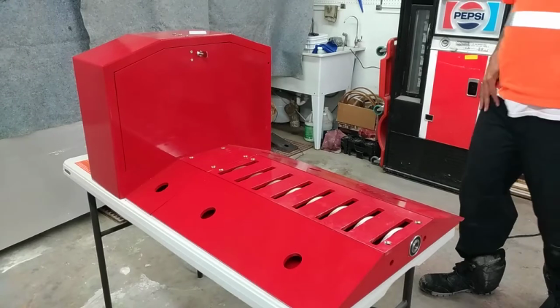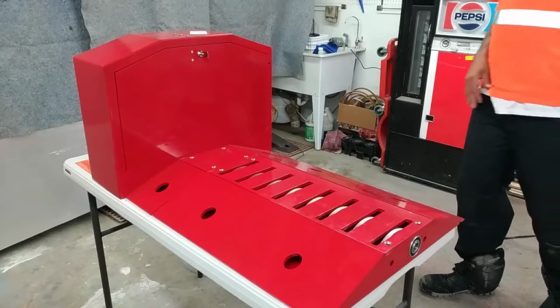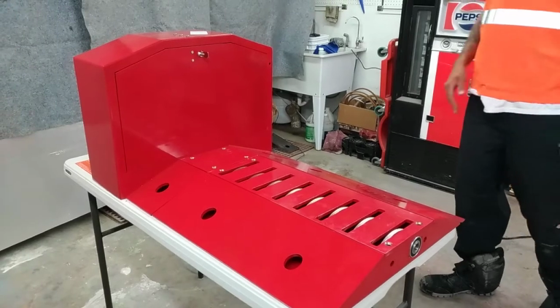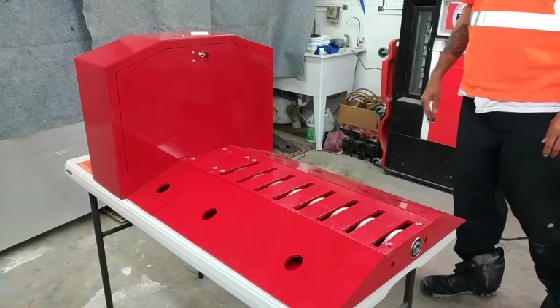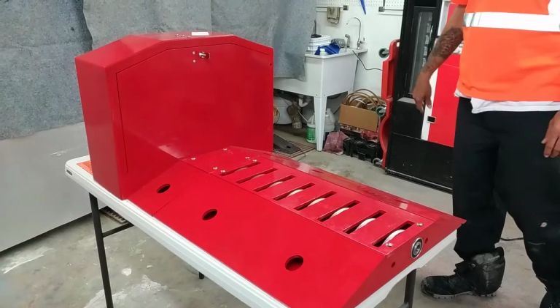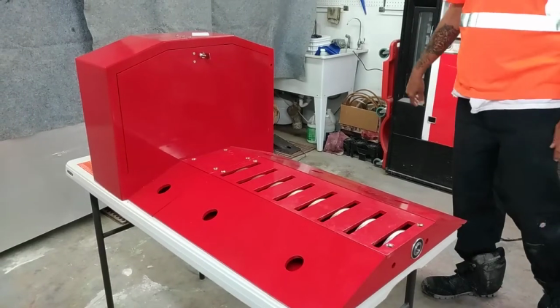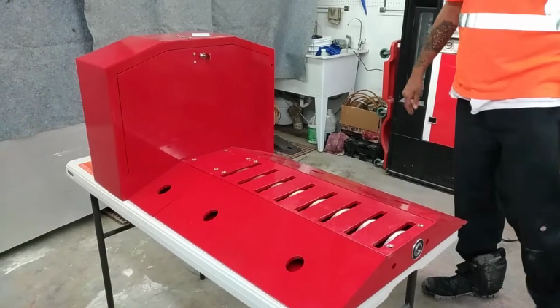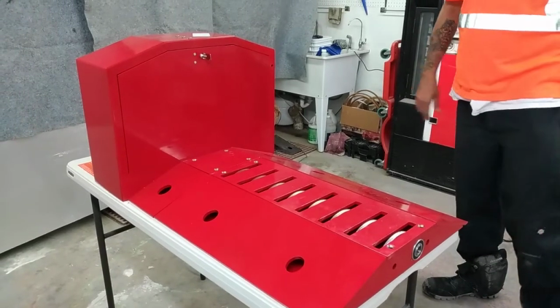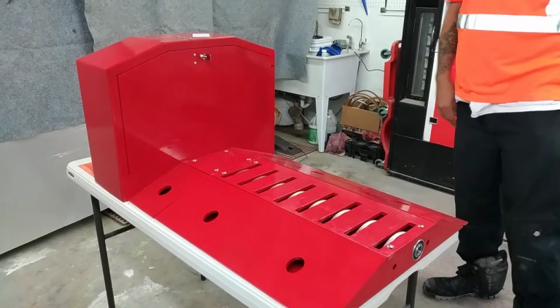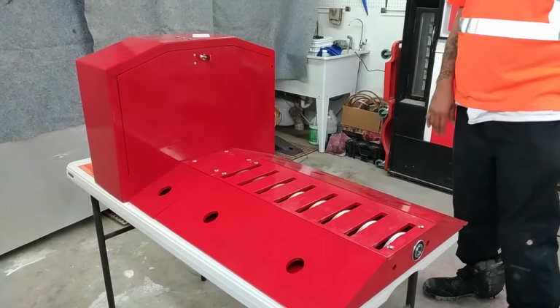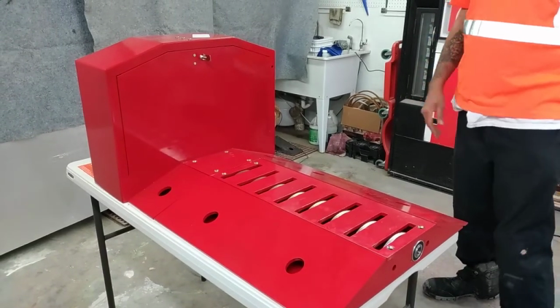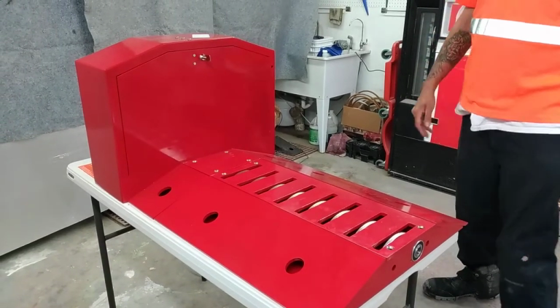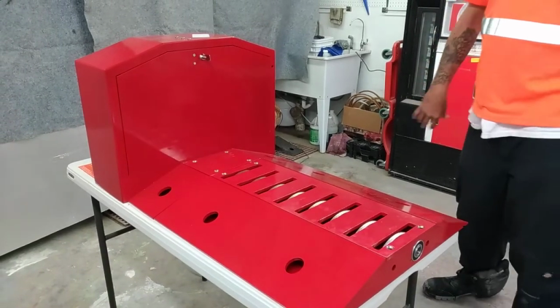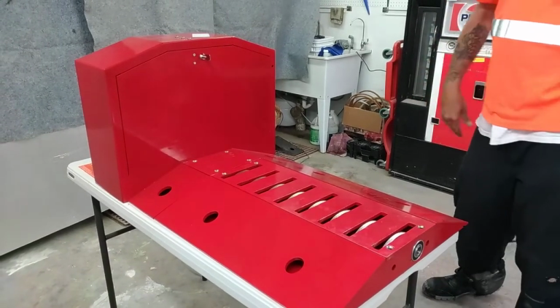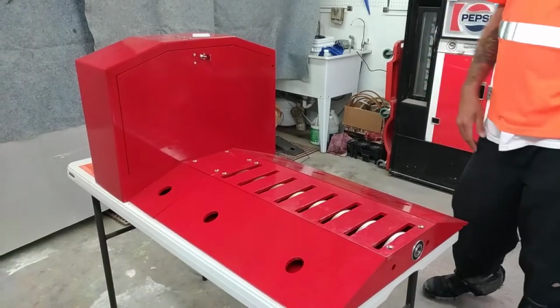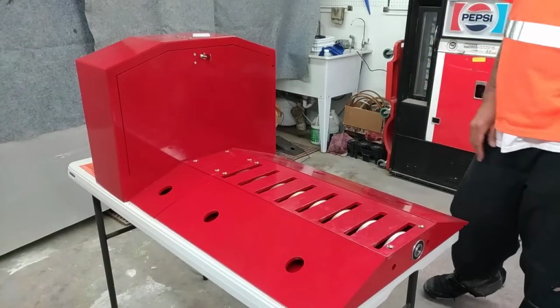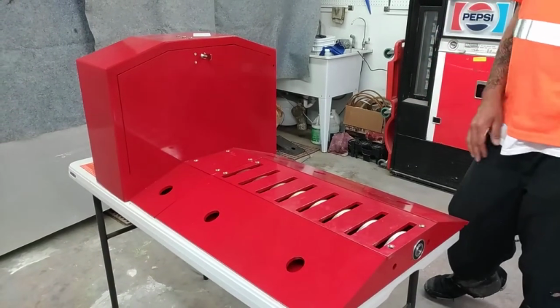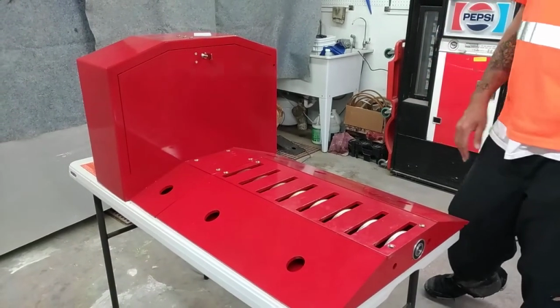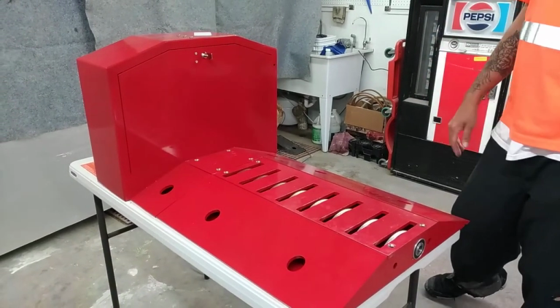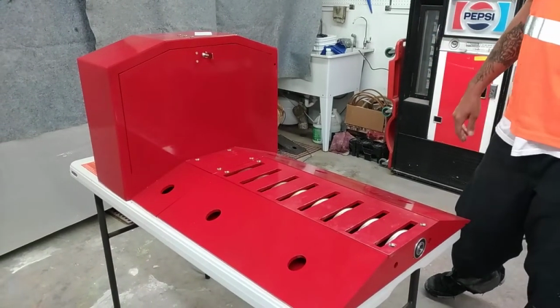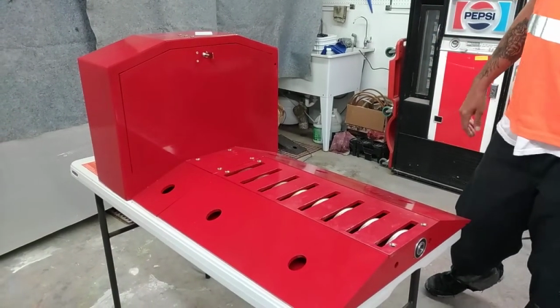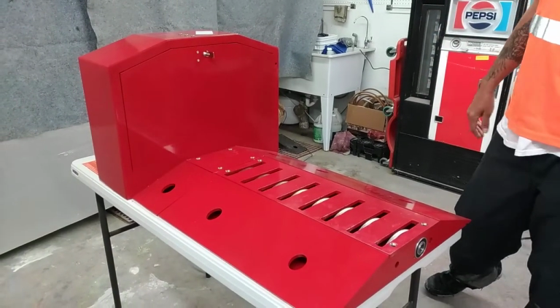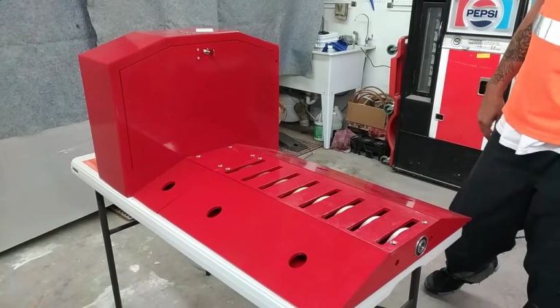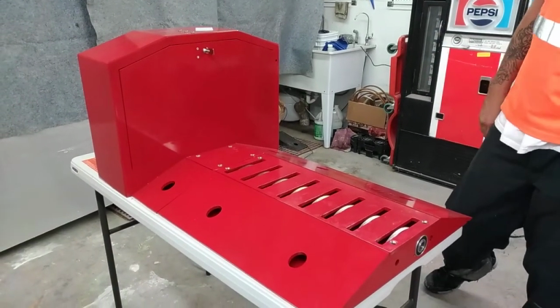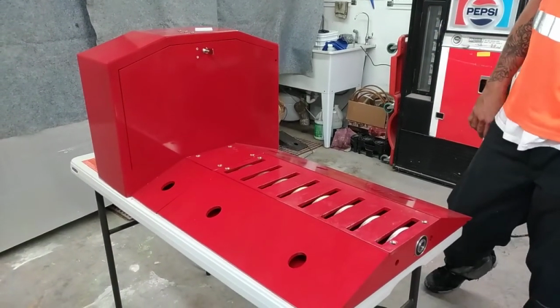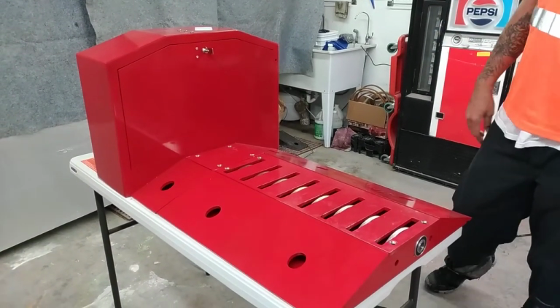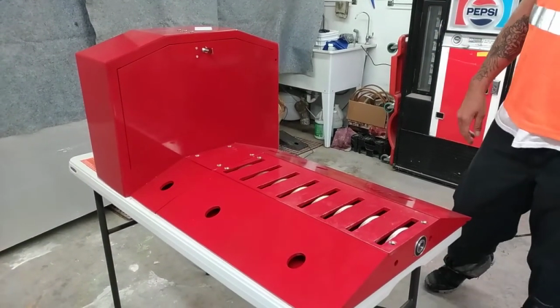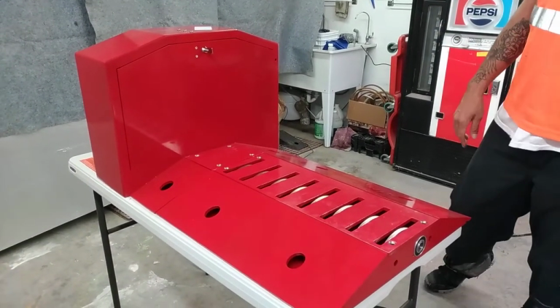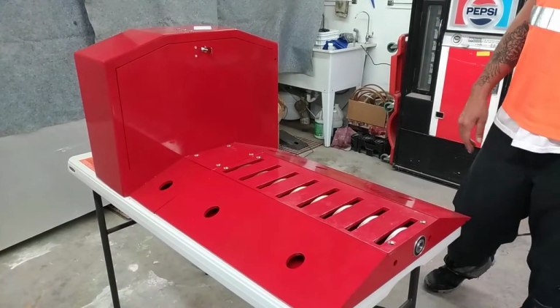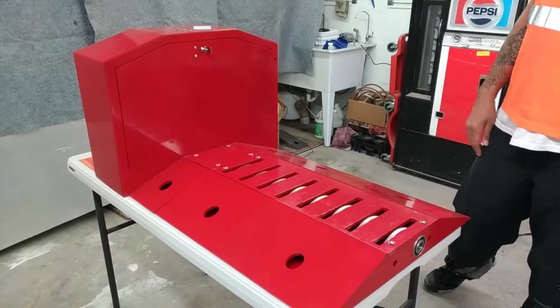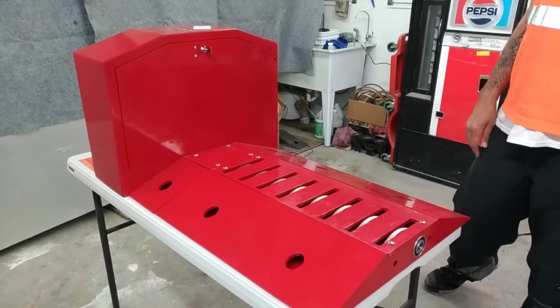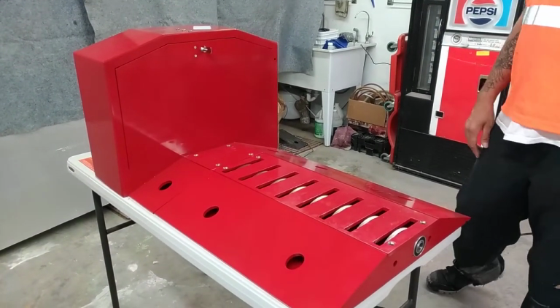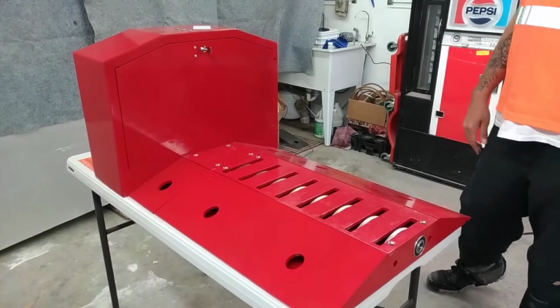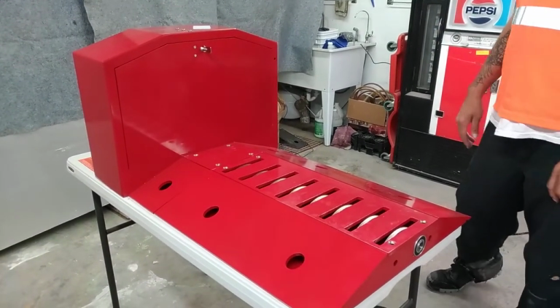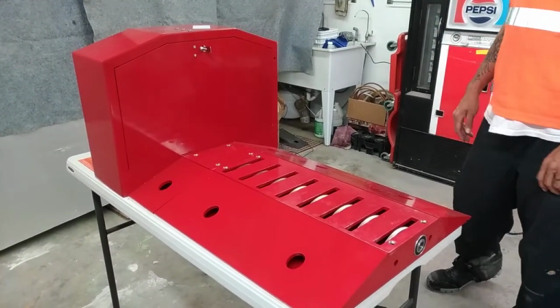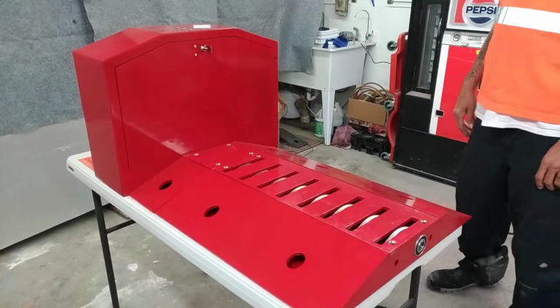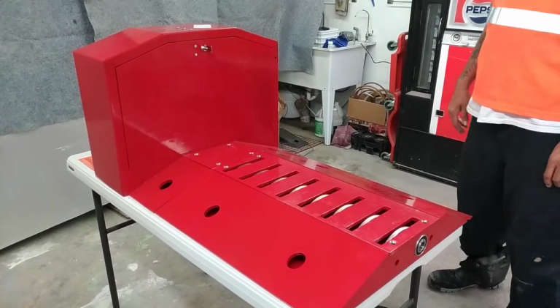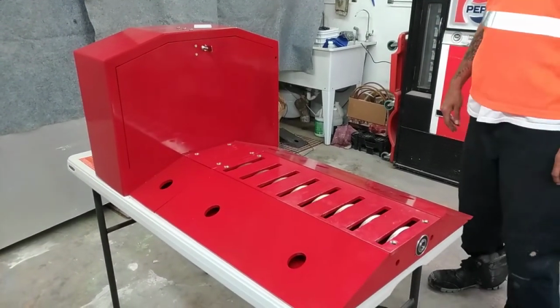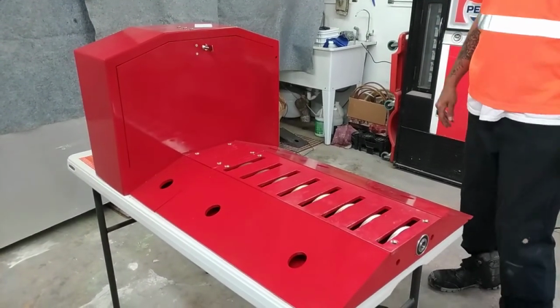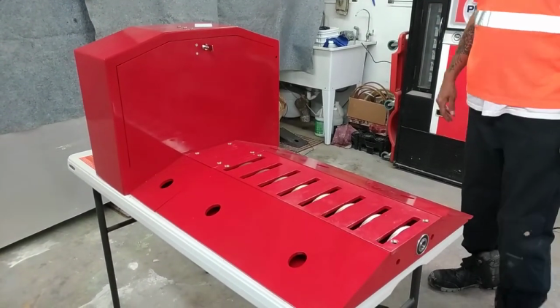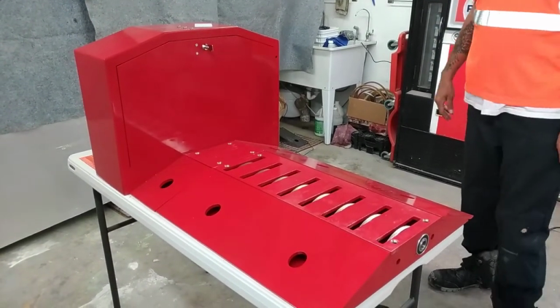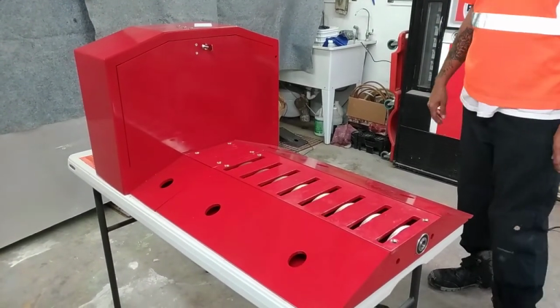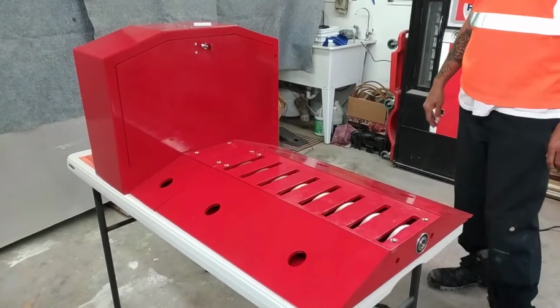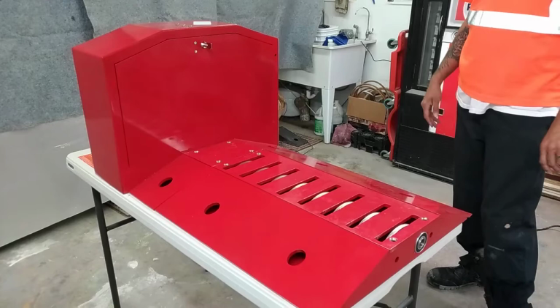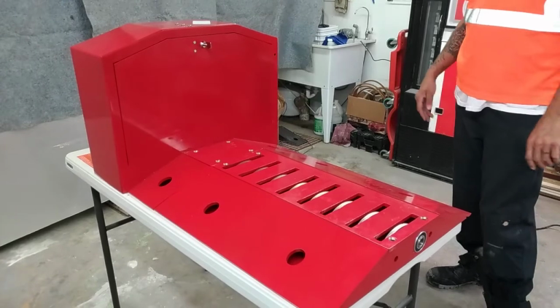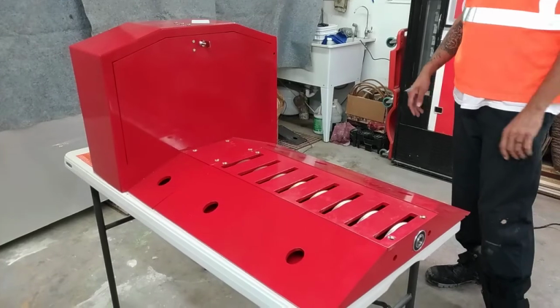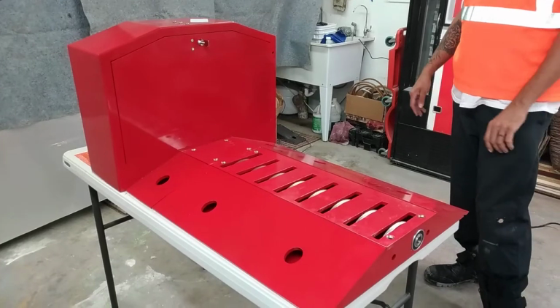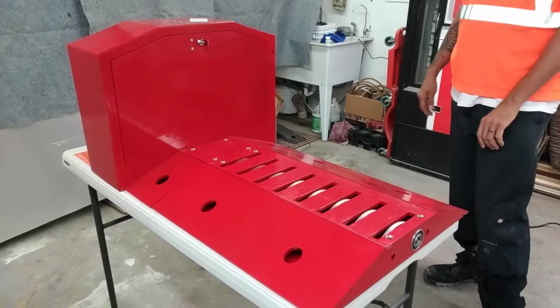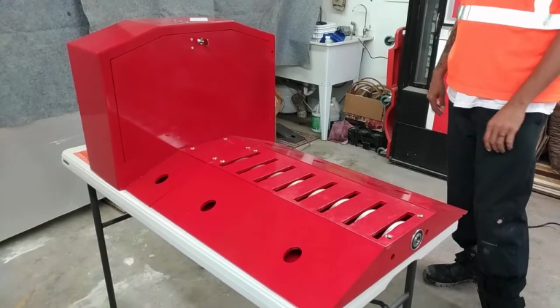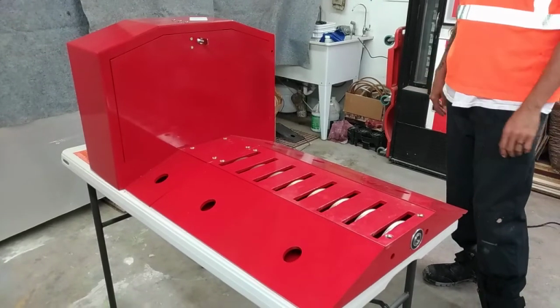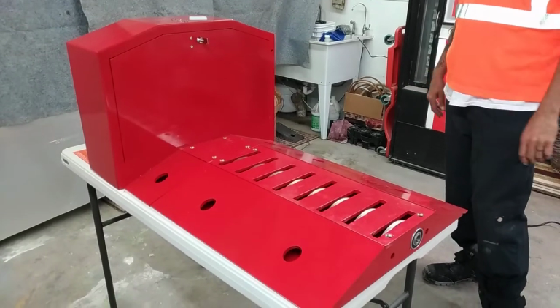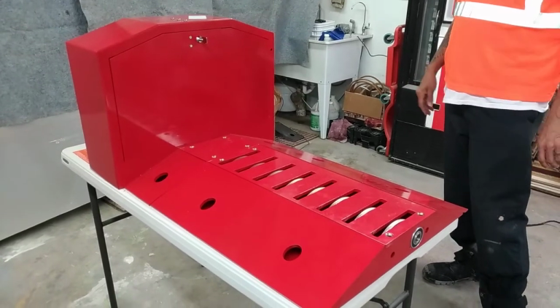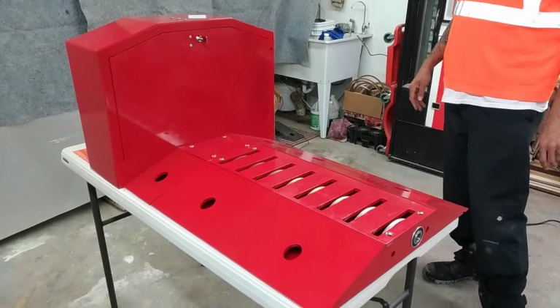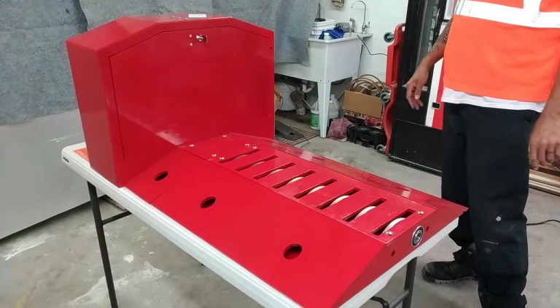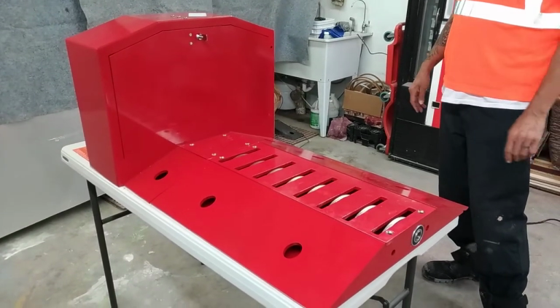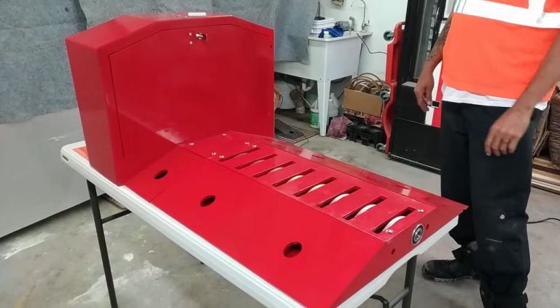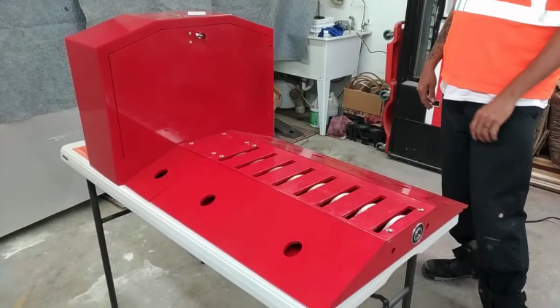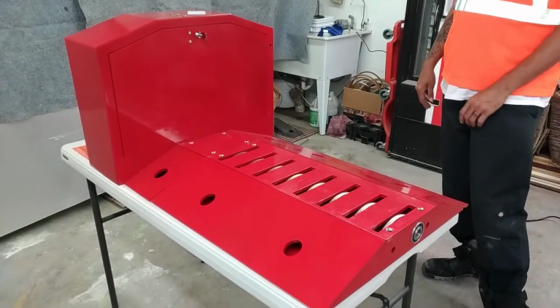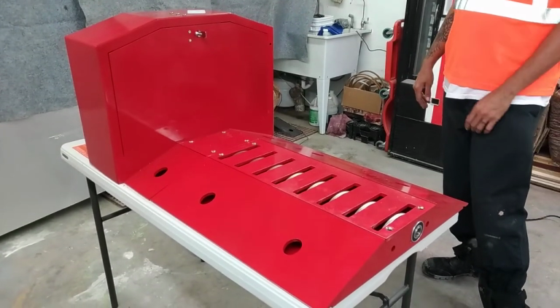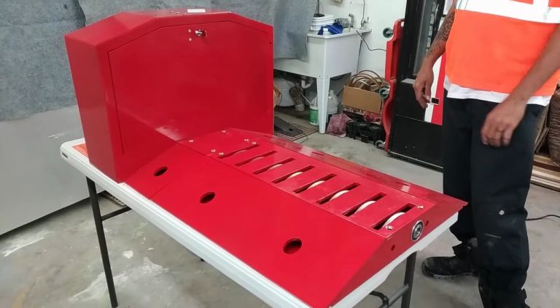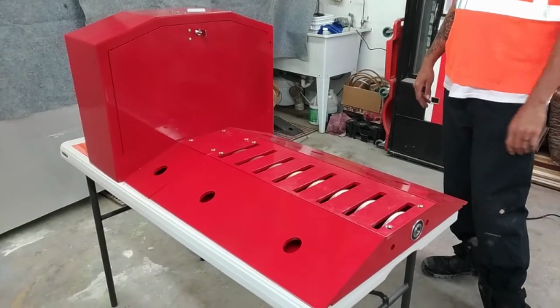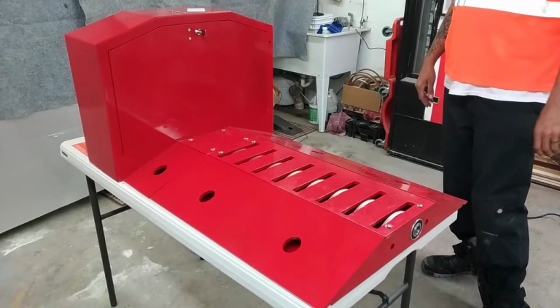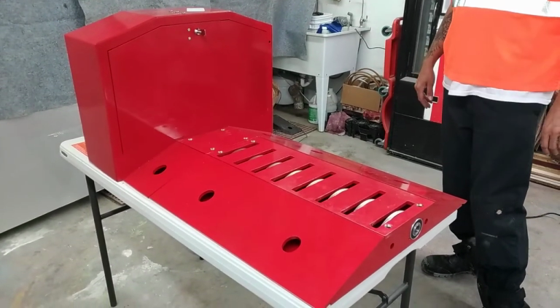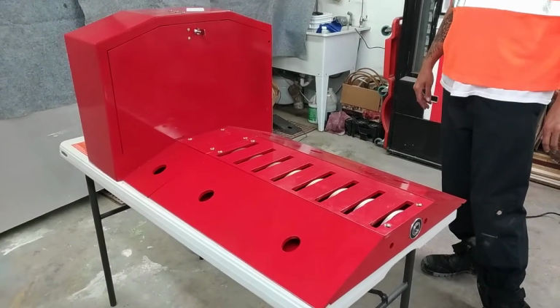Today we're going to start talking about the new Mint Controls Raptor Tire Shredder — a few features and a couple of upgrades over the Delta Tire Shredder.